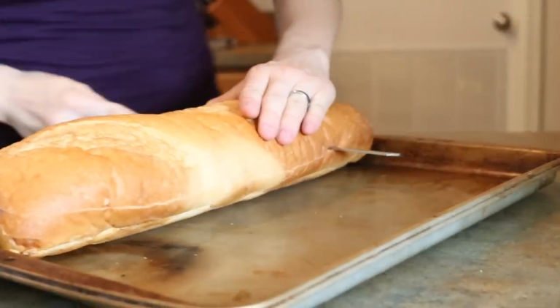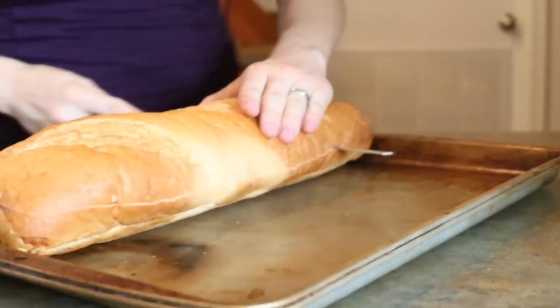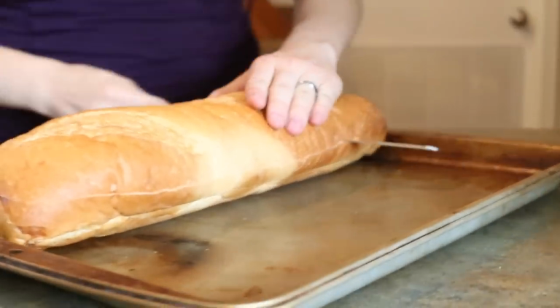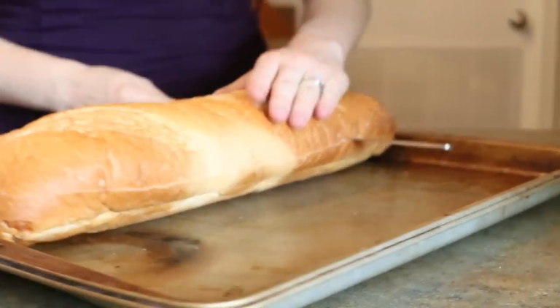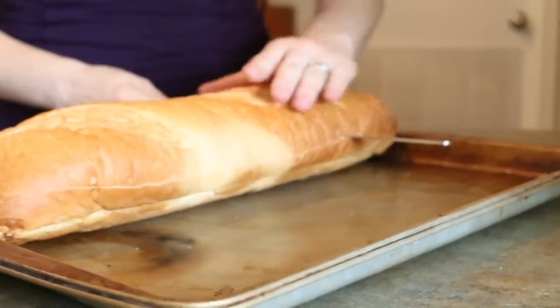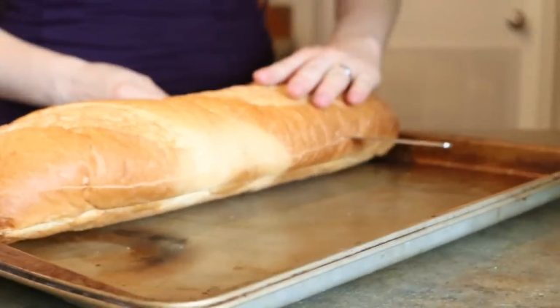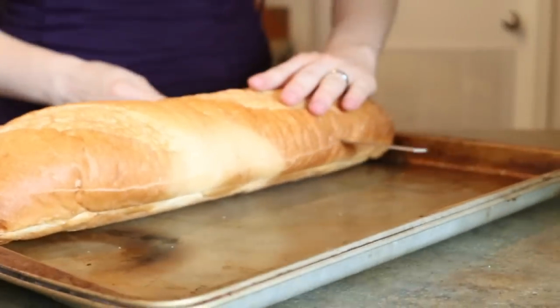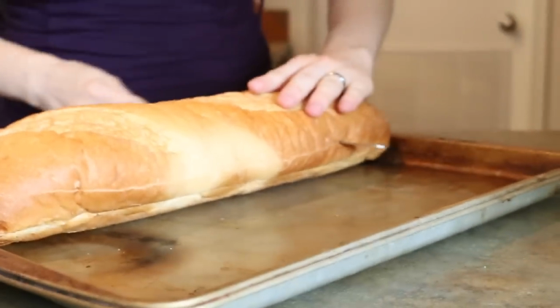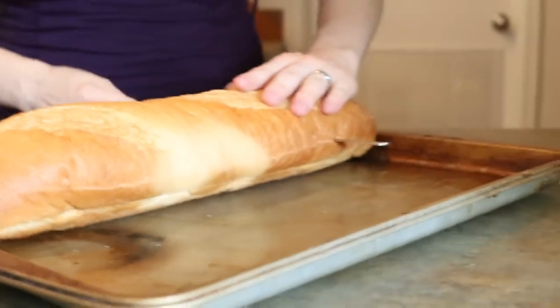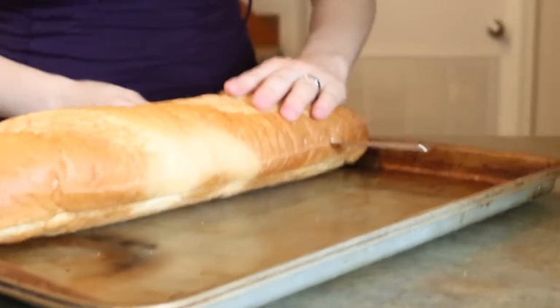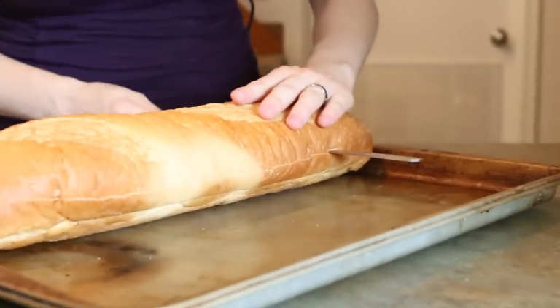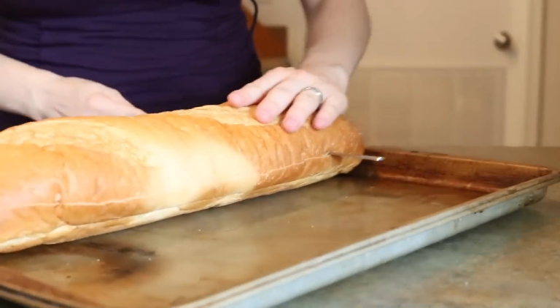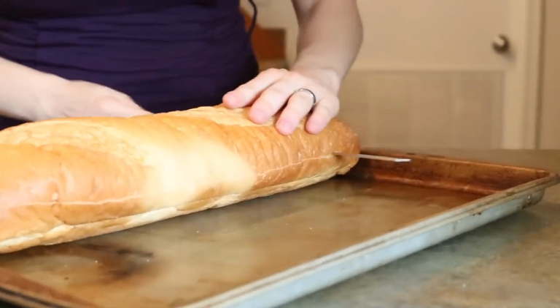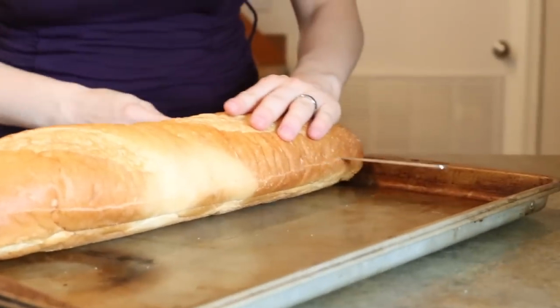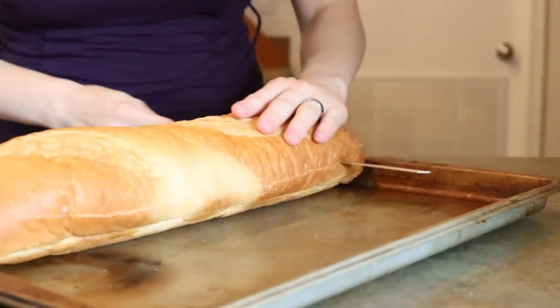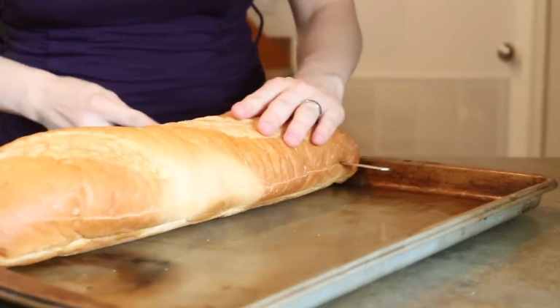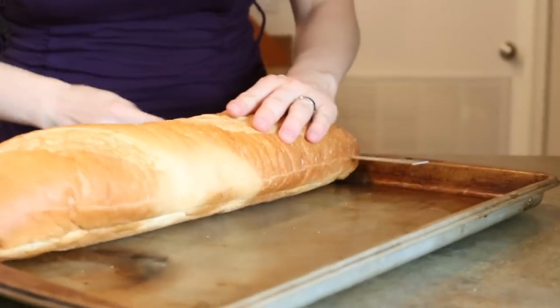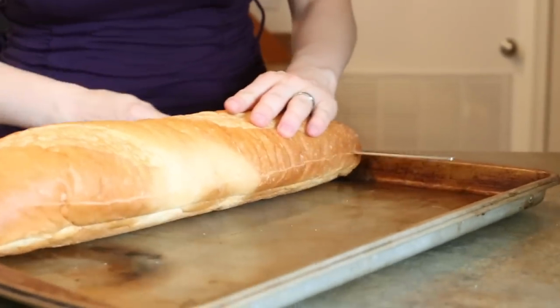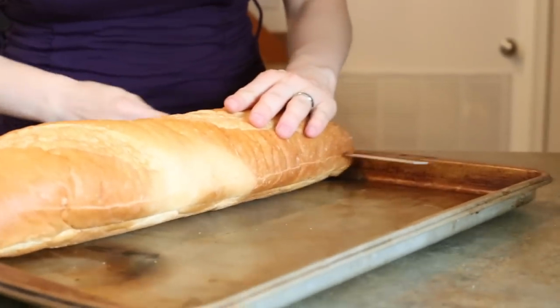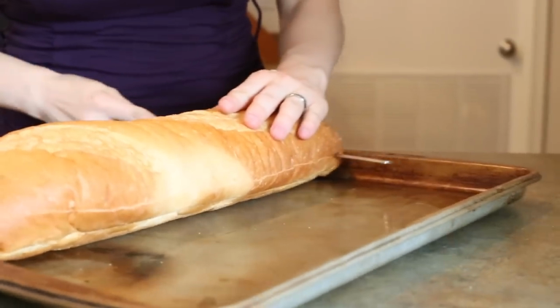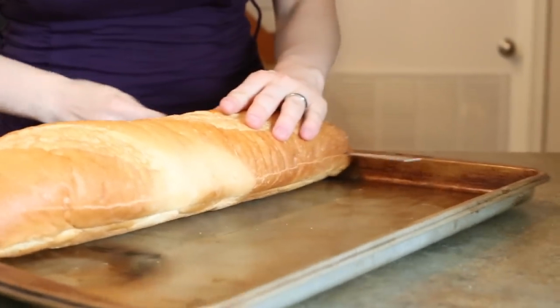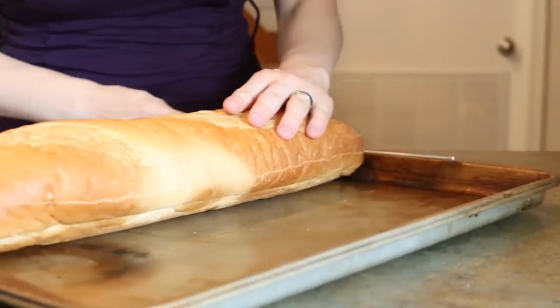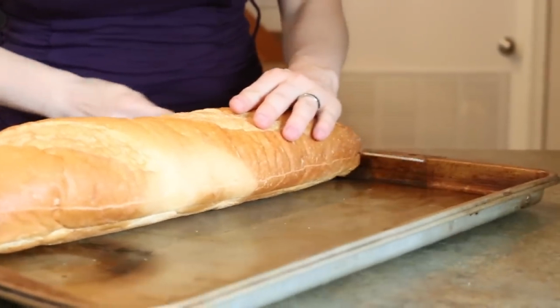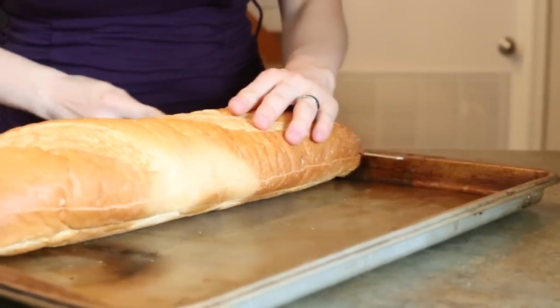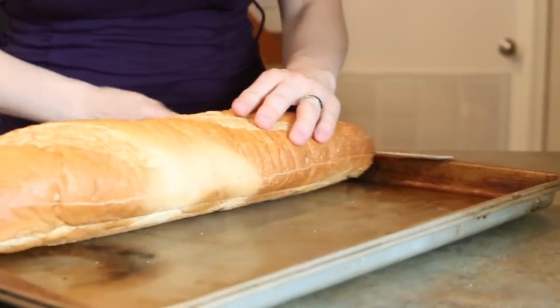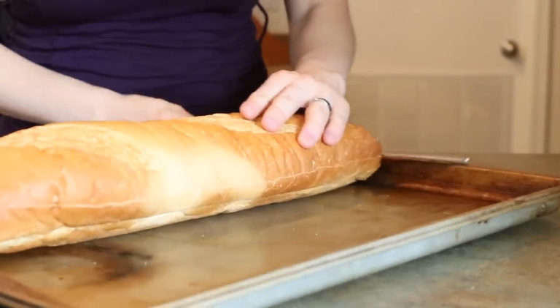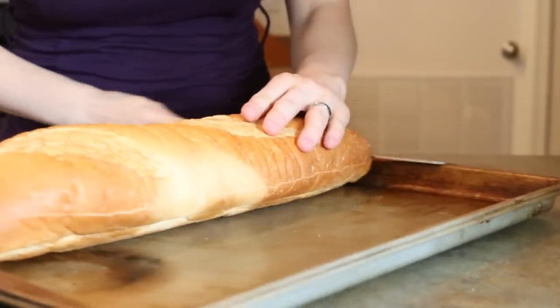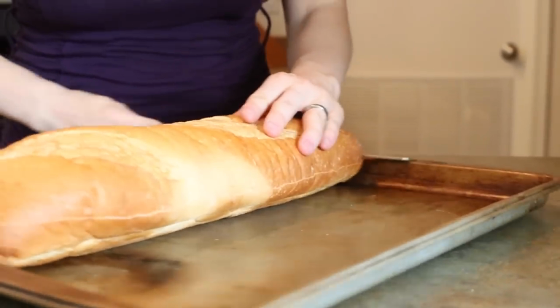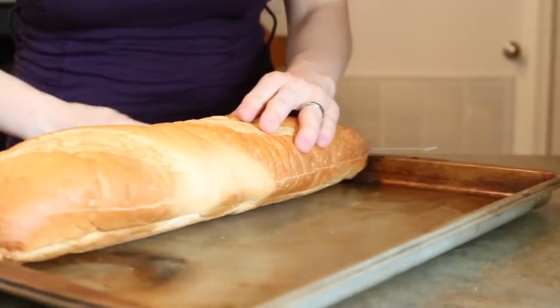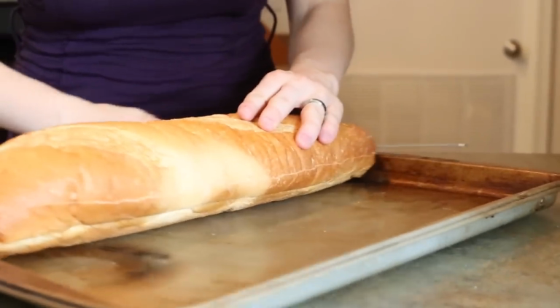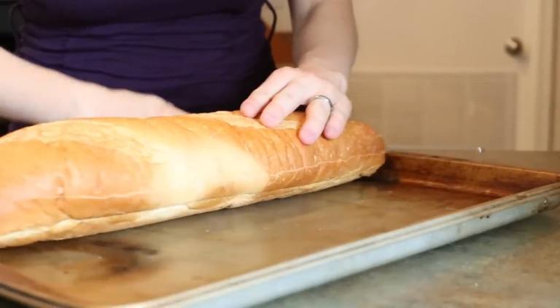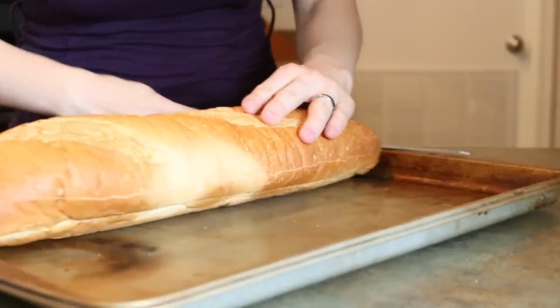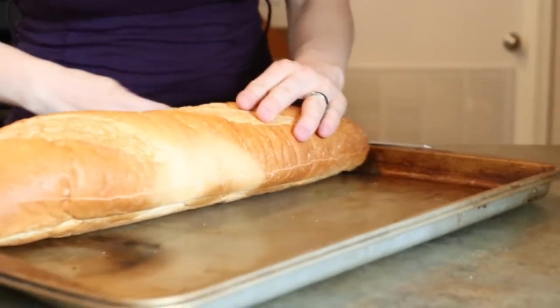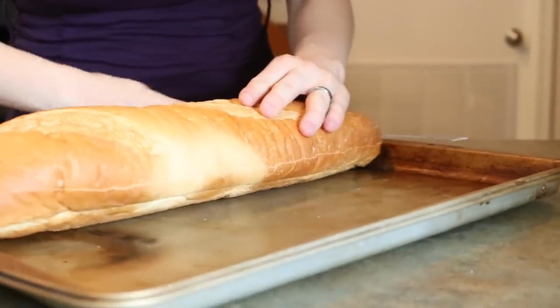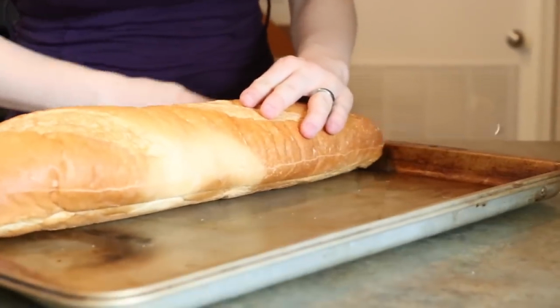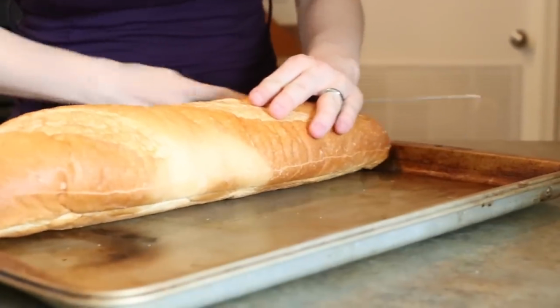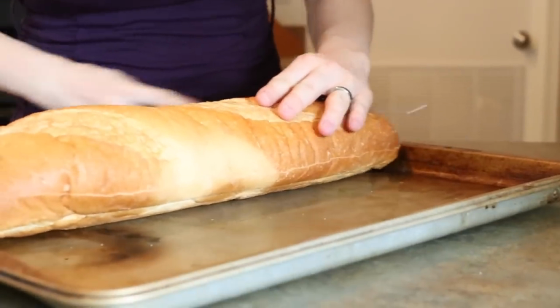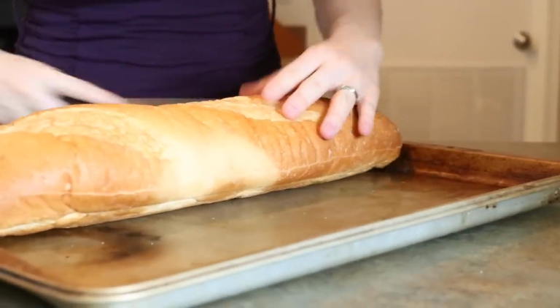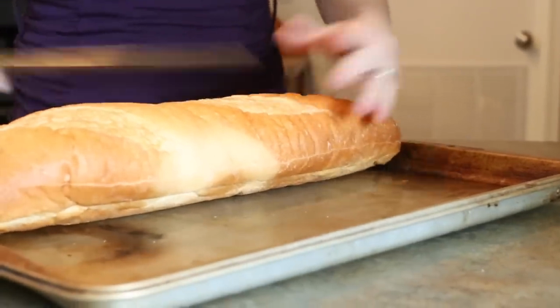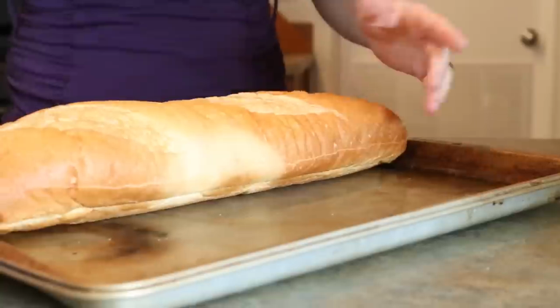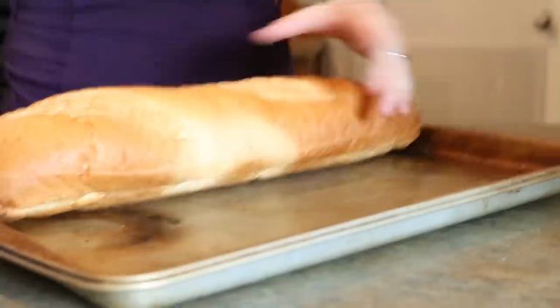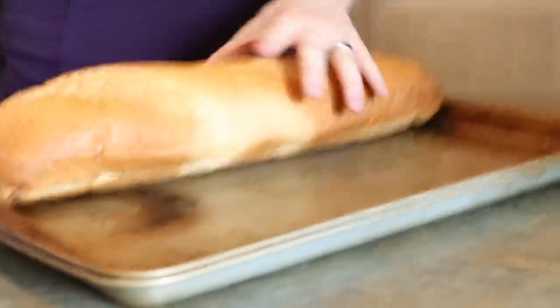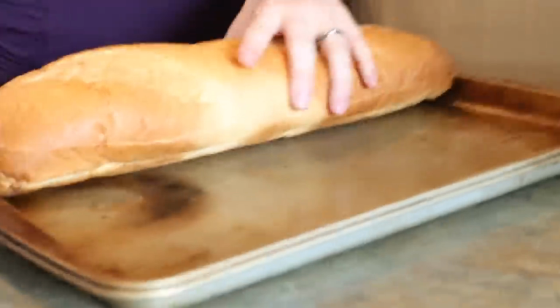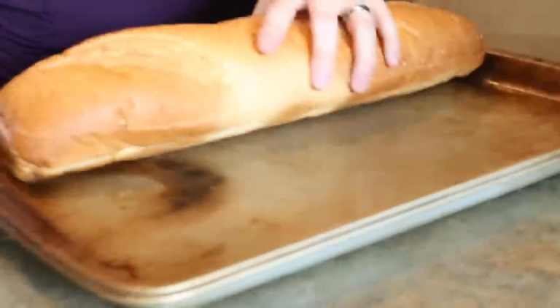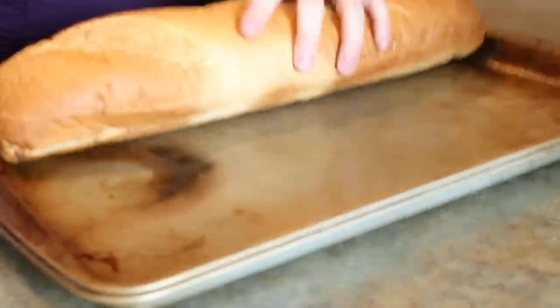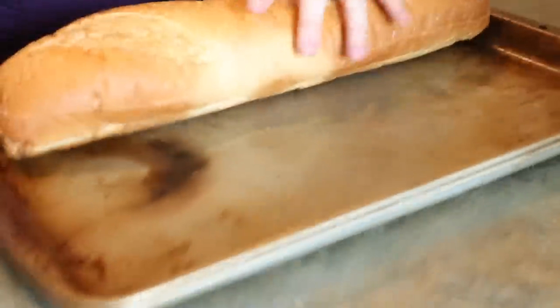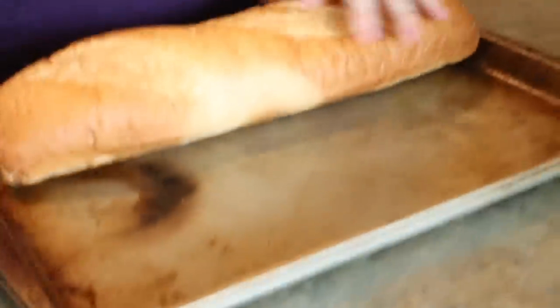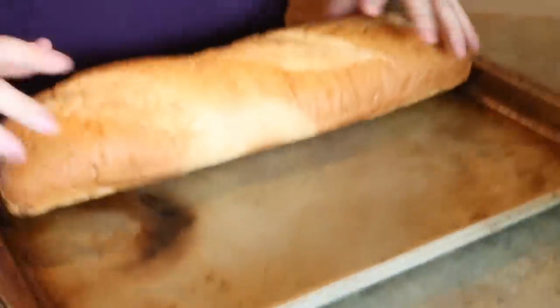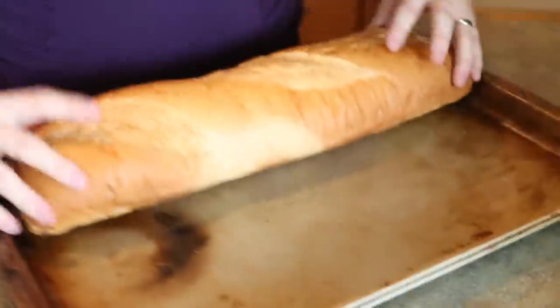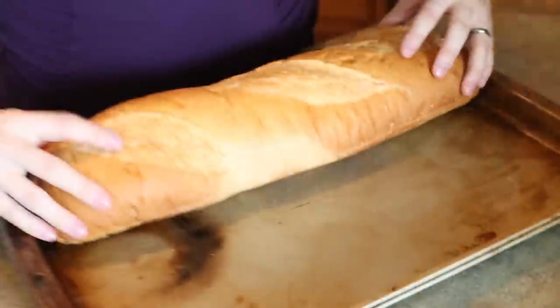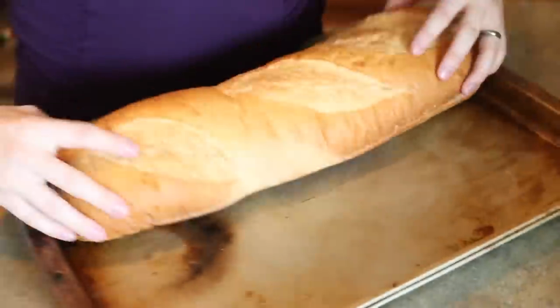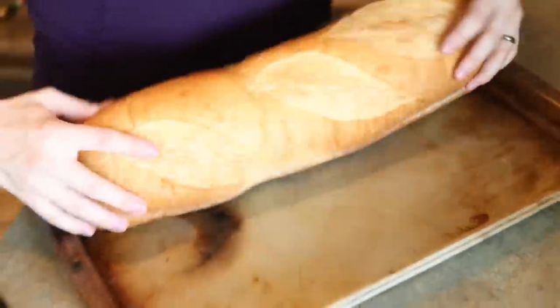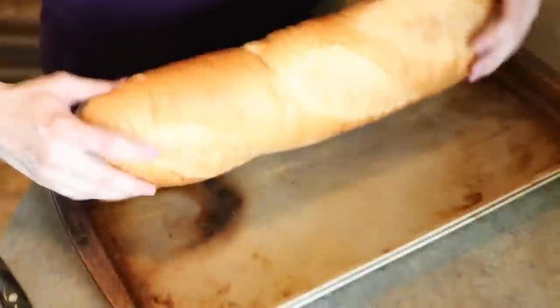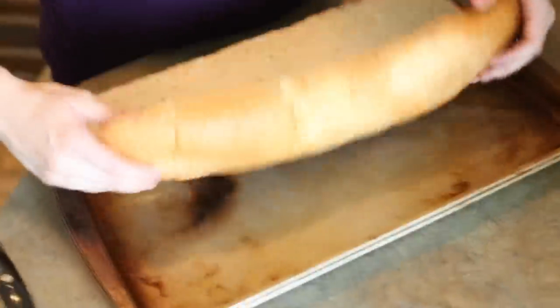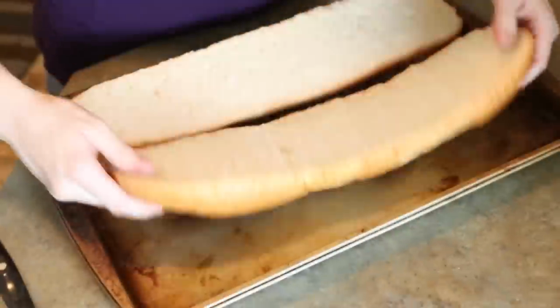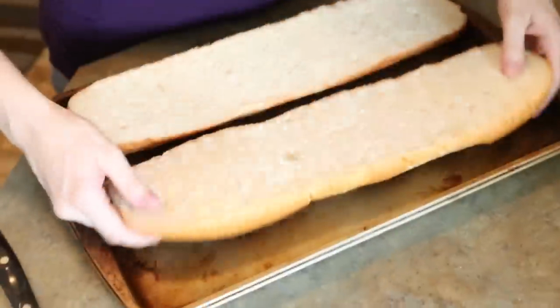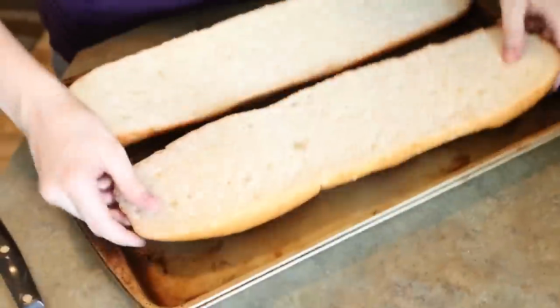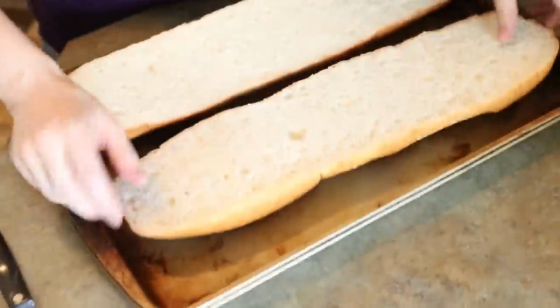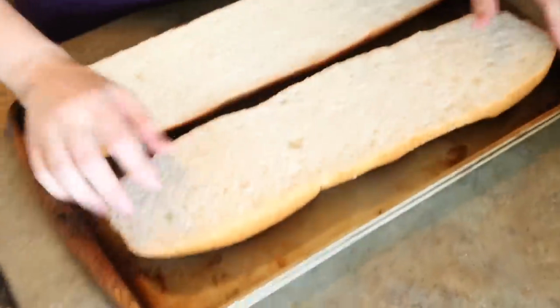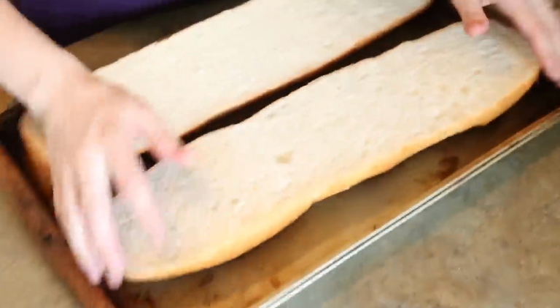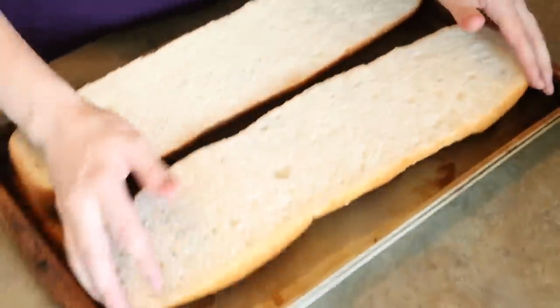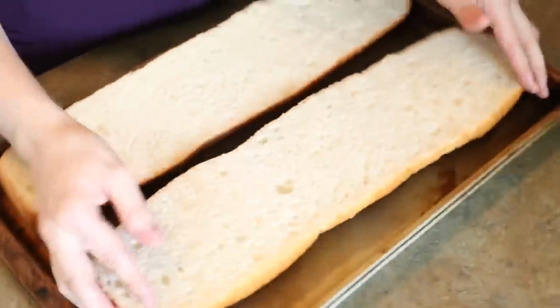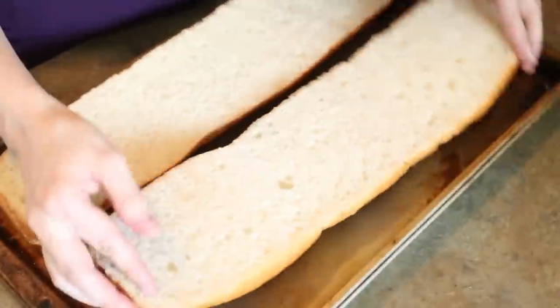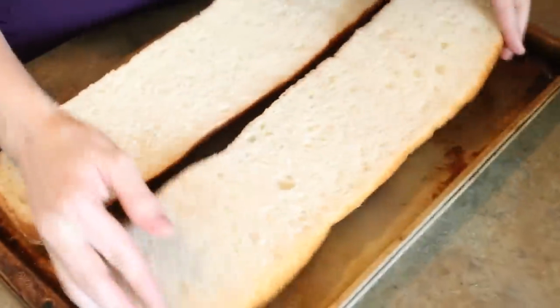It's very similar to like french bread pizza. Cut it in half, flip it over.